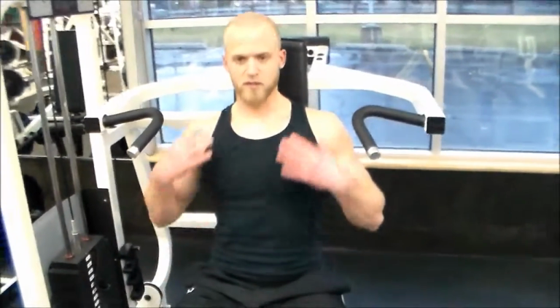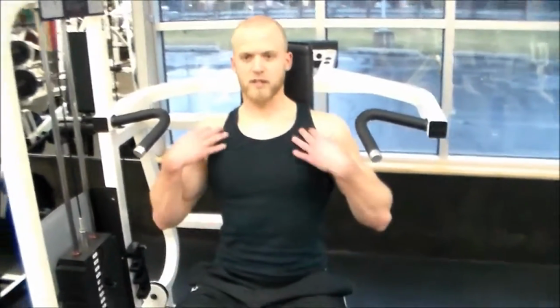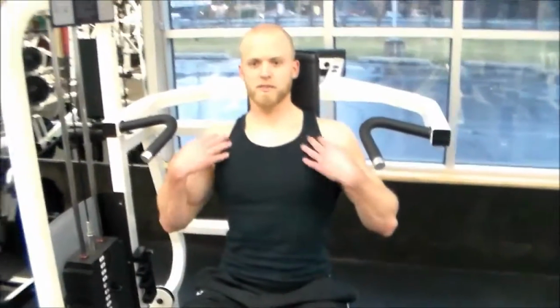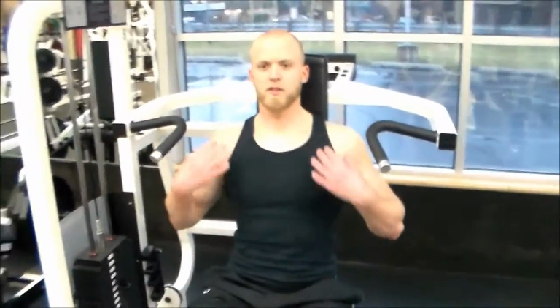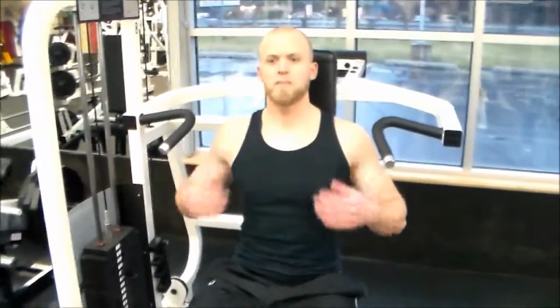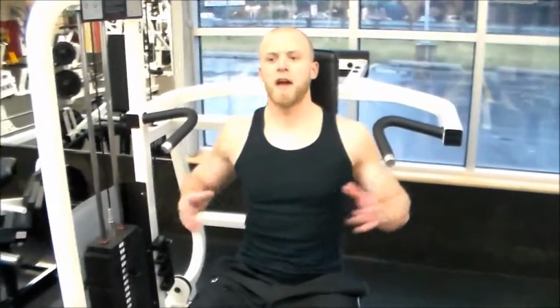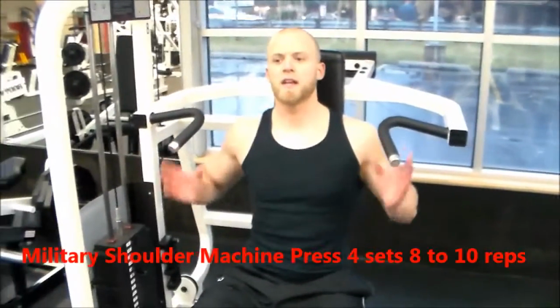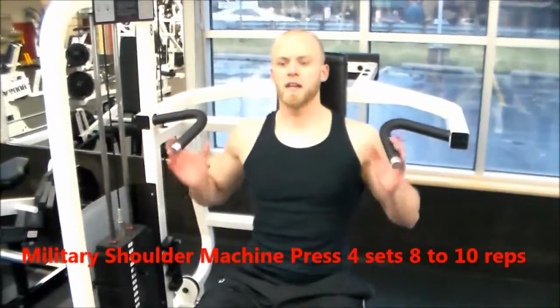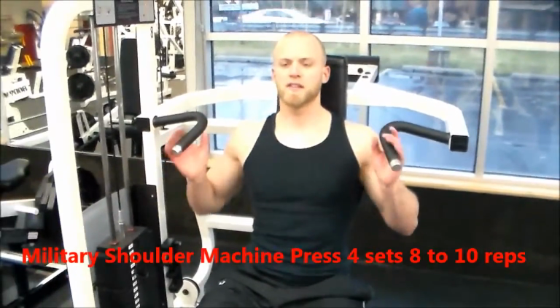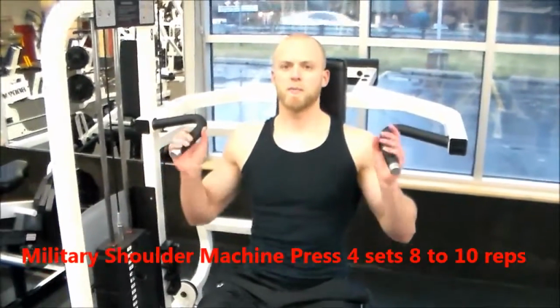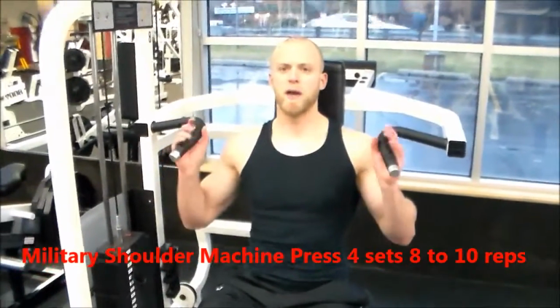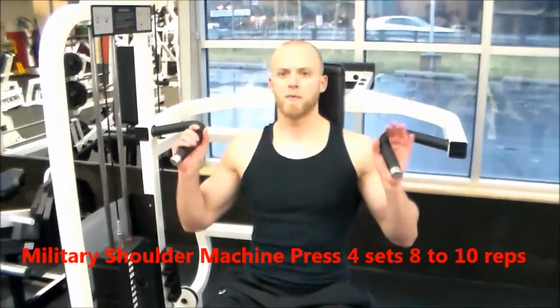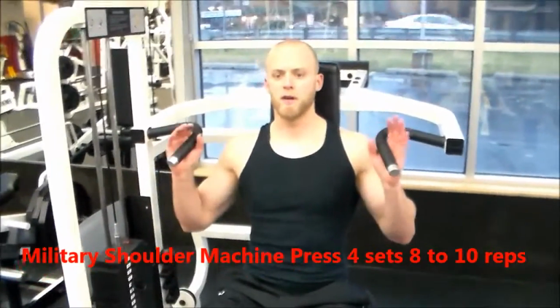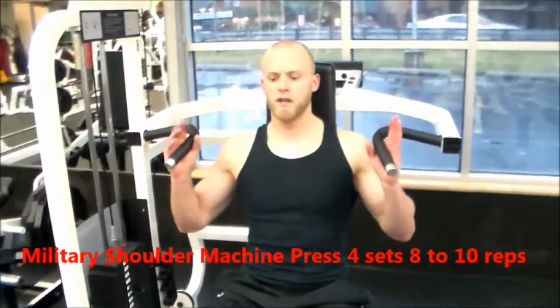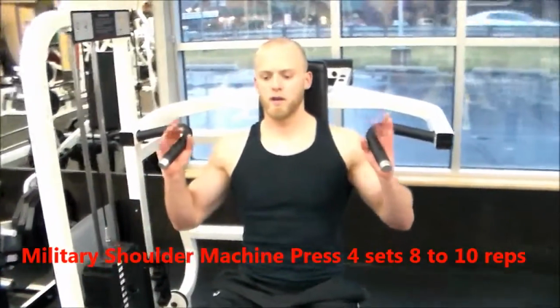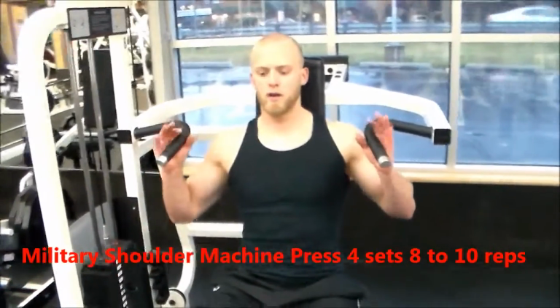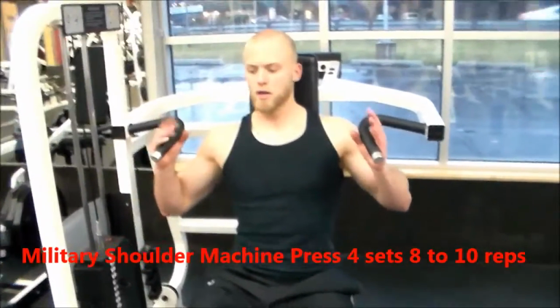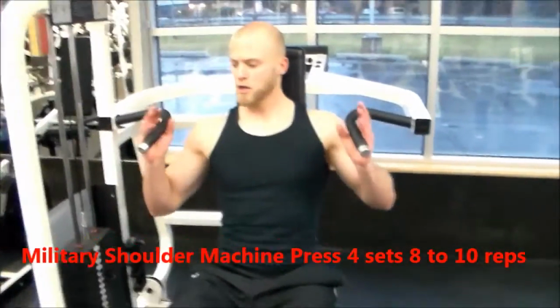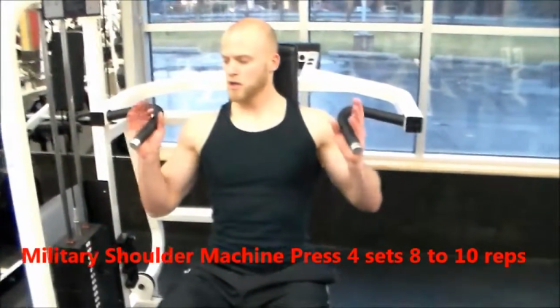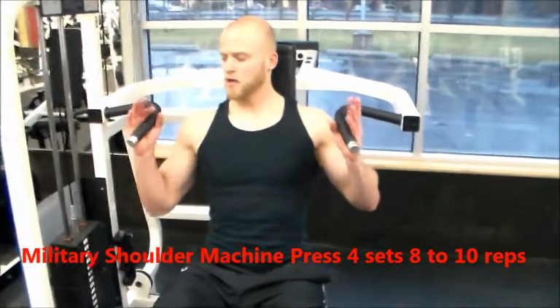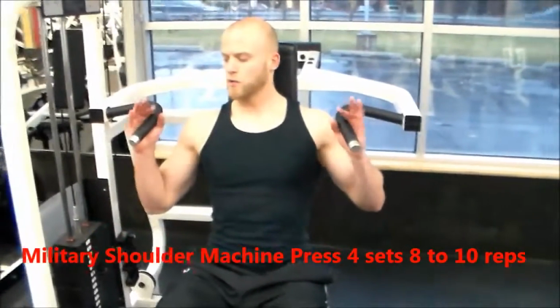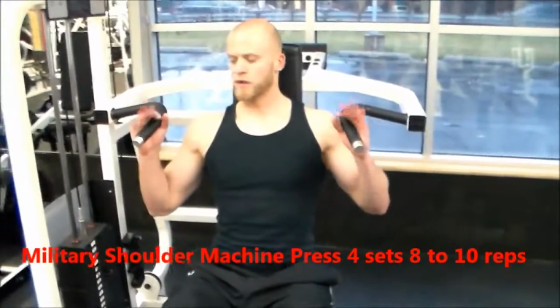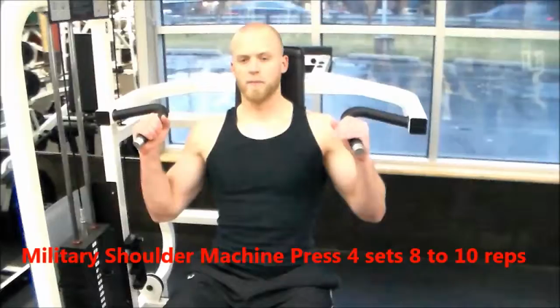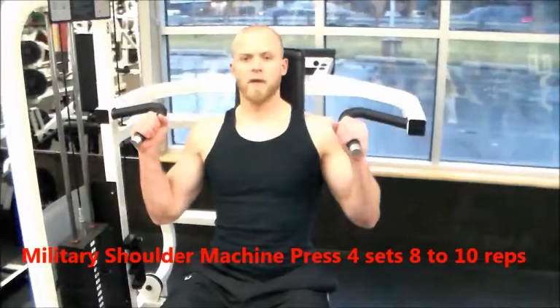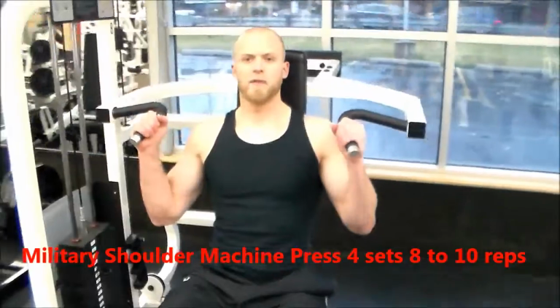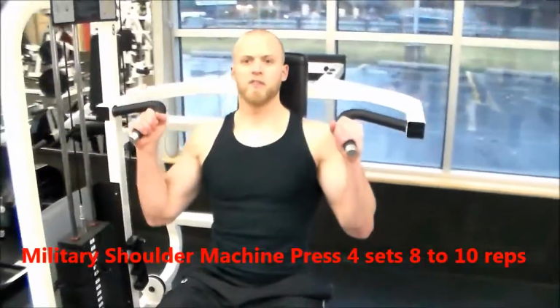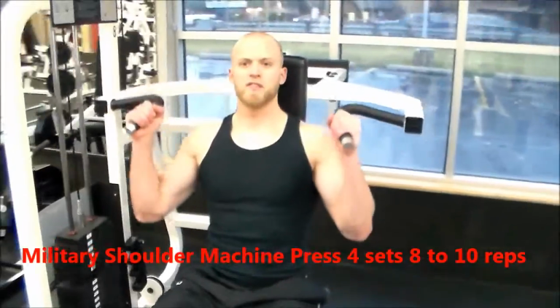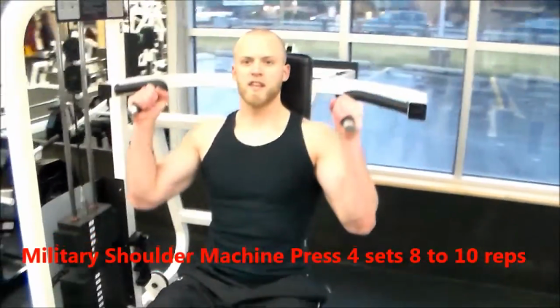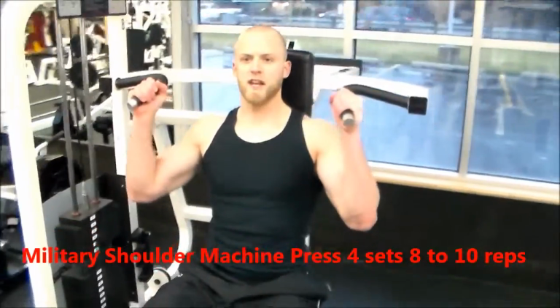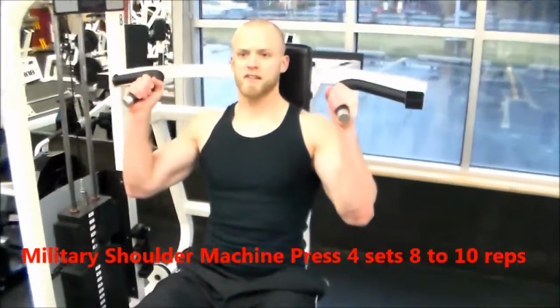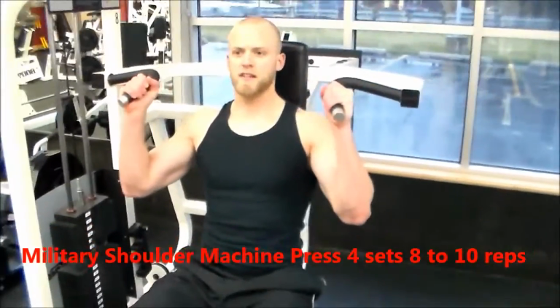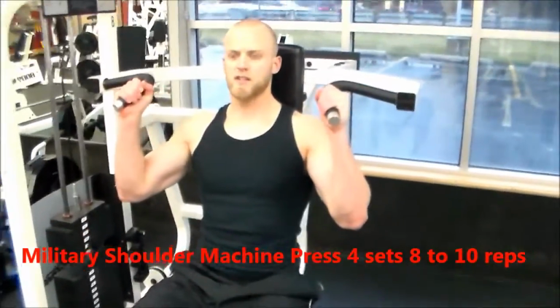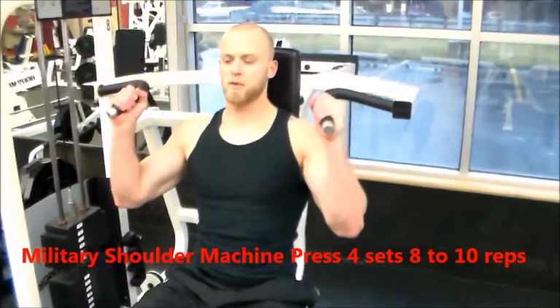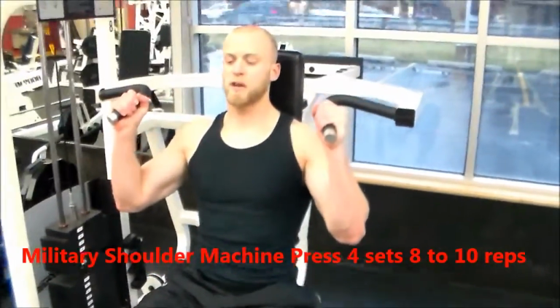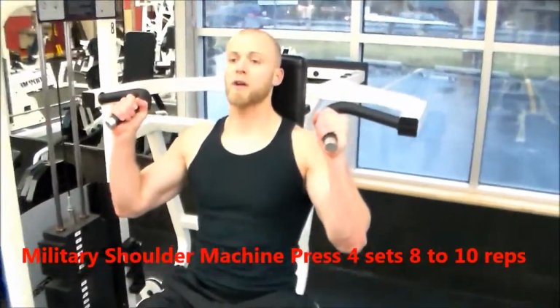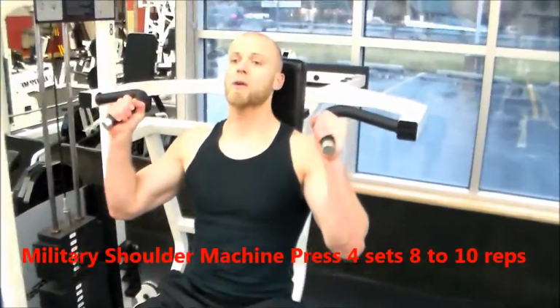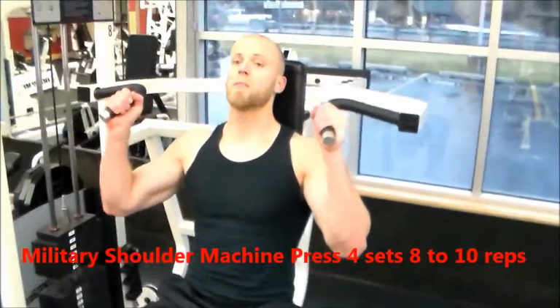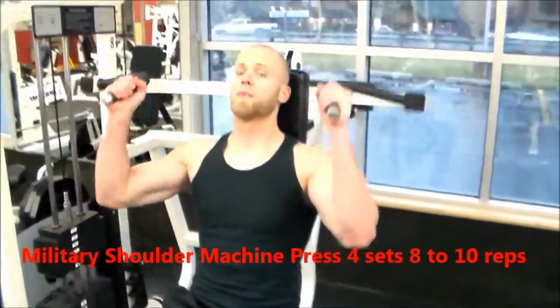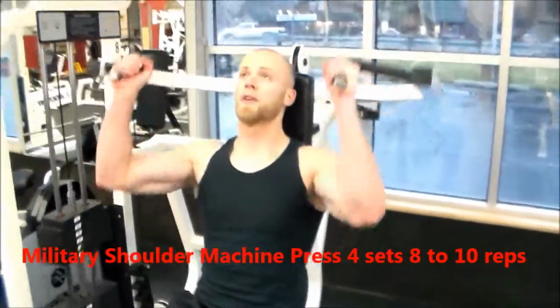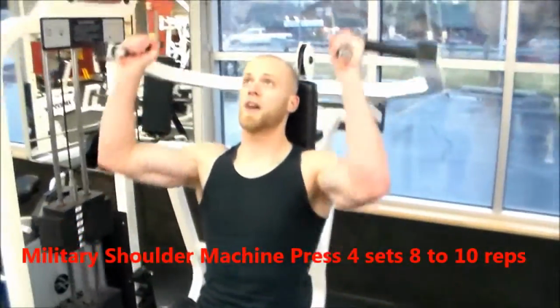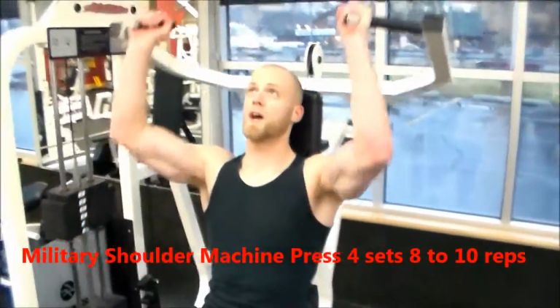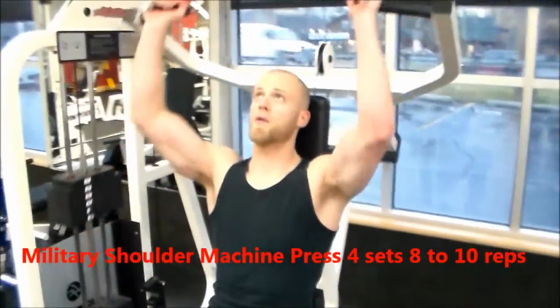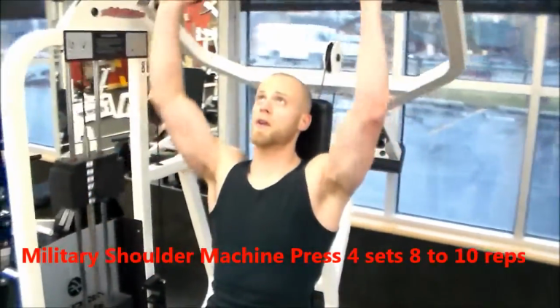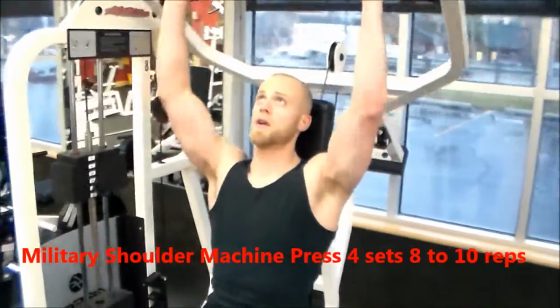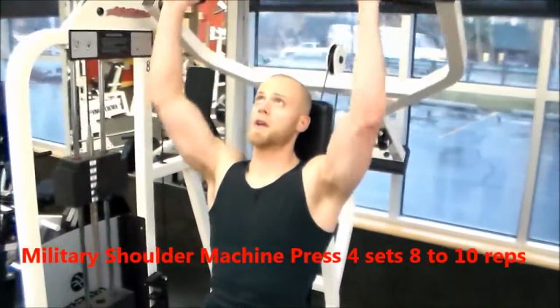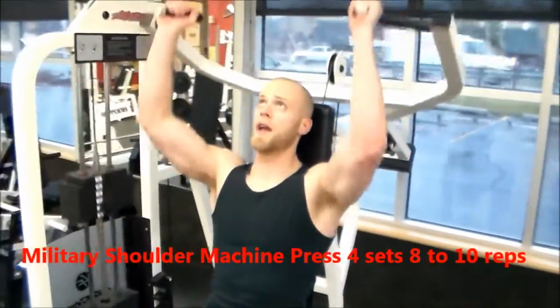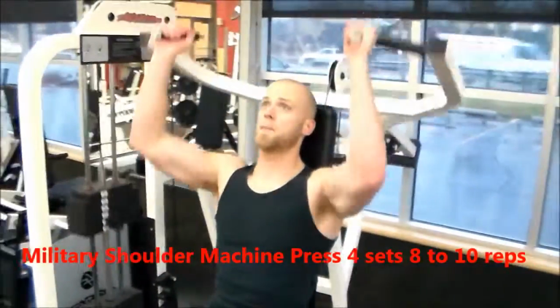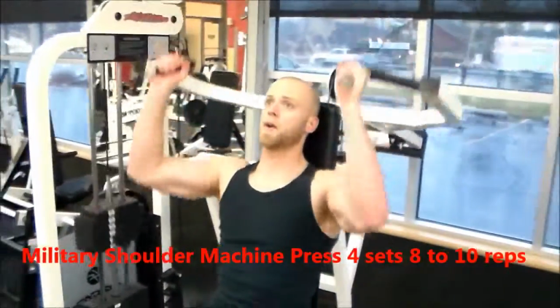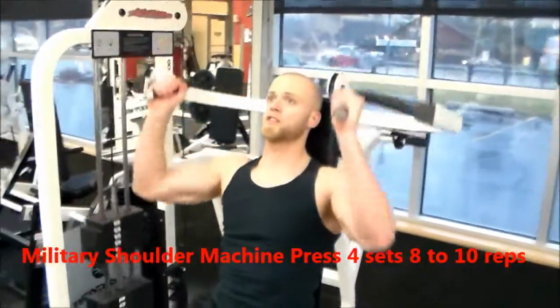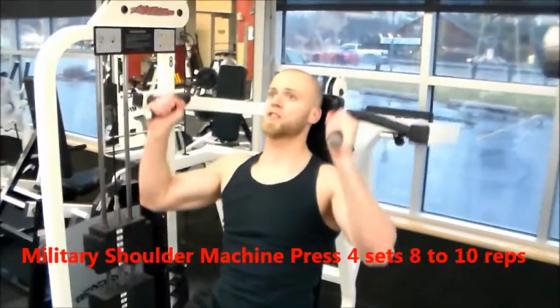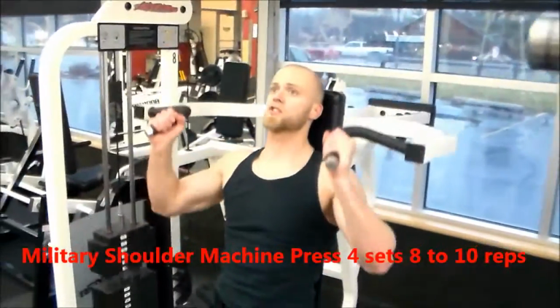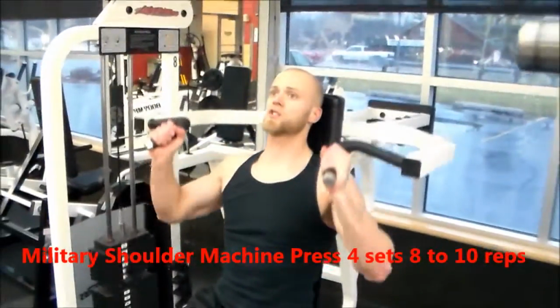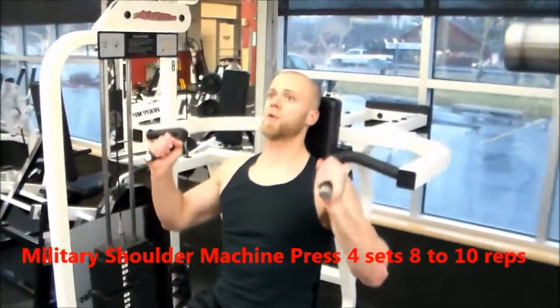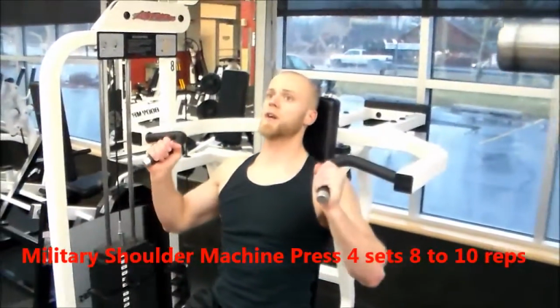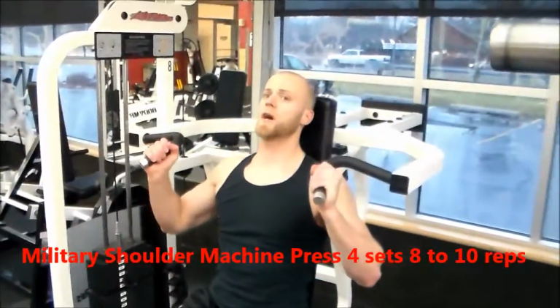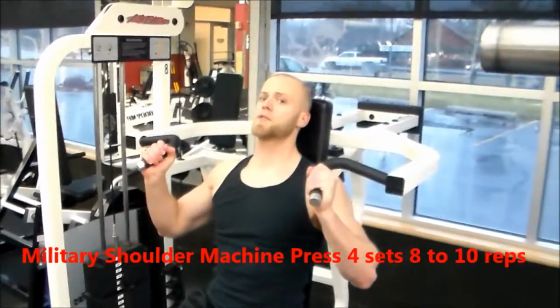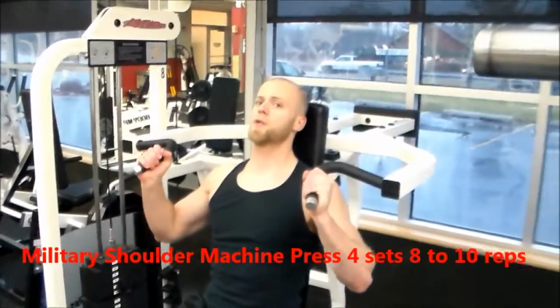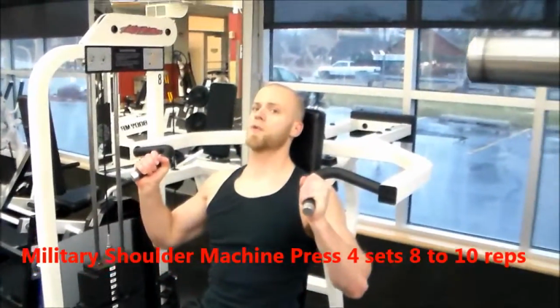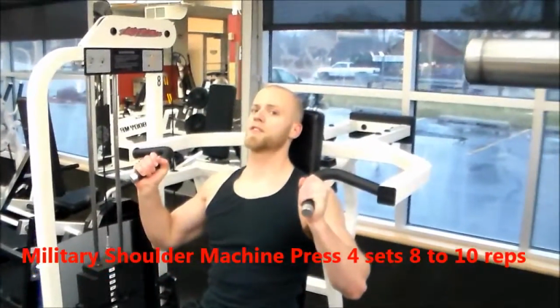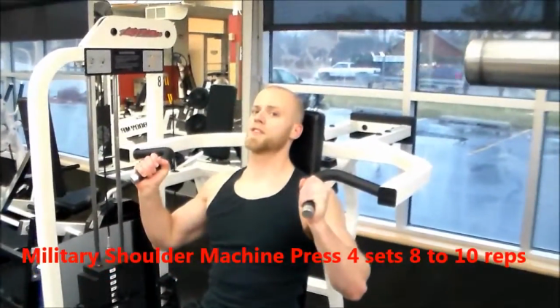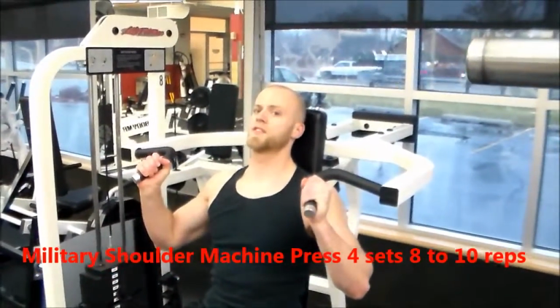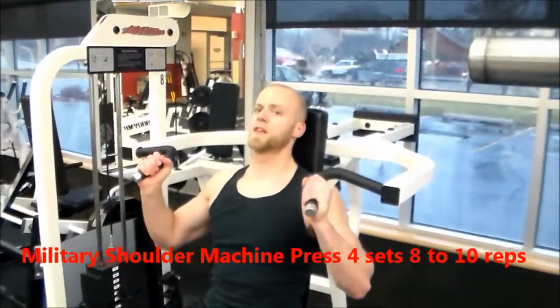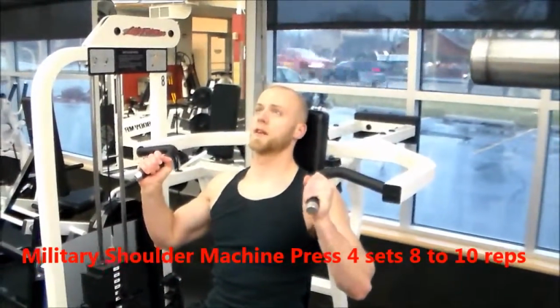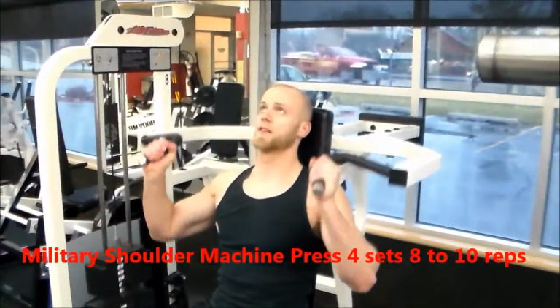First things first, back against the pad right here. I'm going to use this hand stance right here, breathe out, and pressing straight up towards the ceiling.